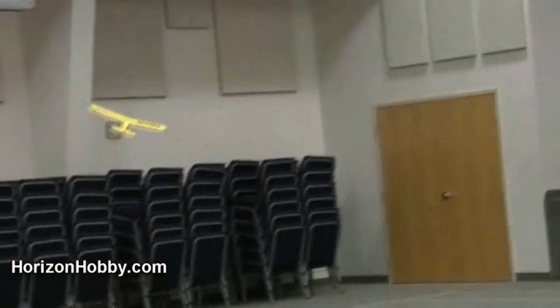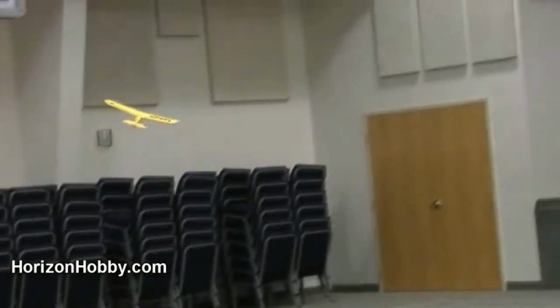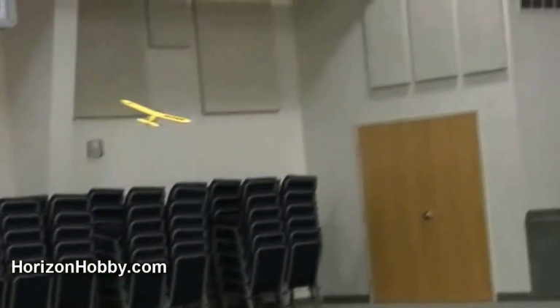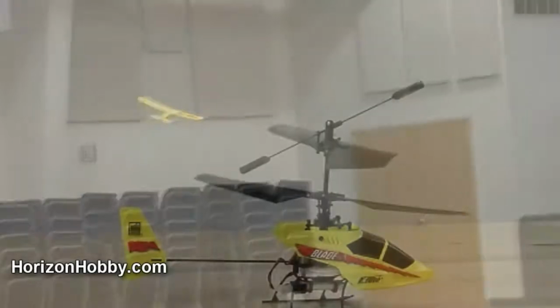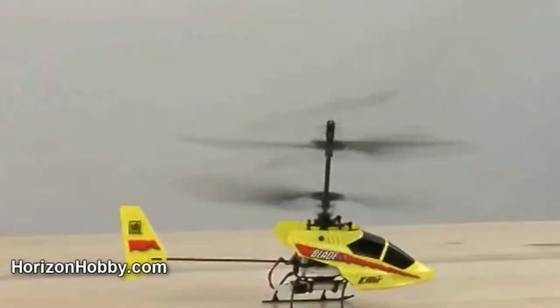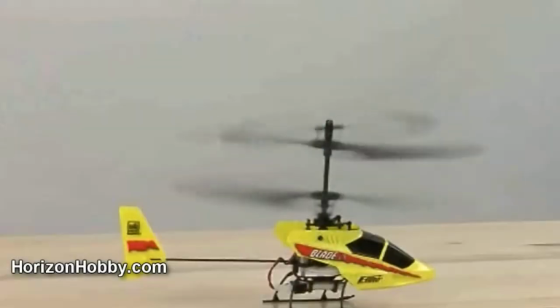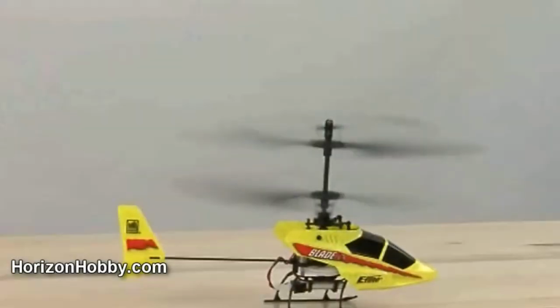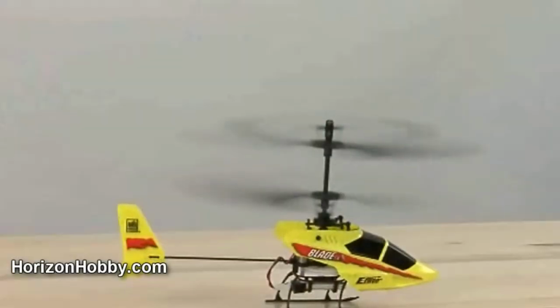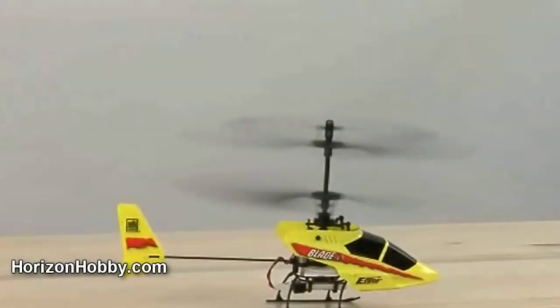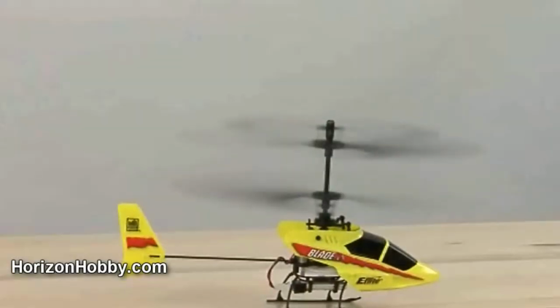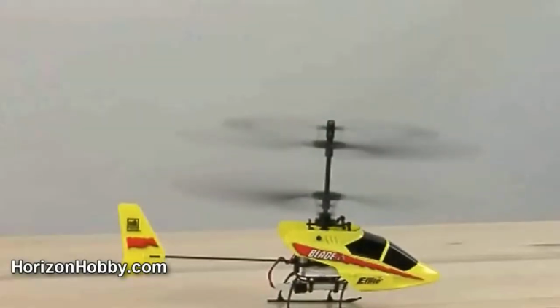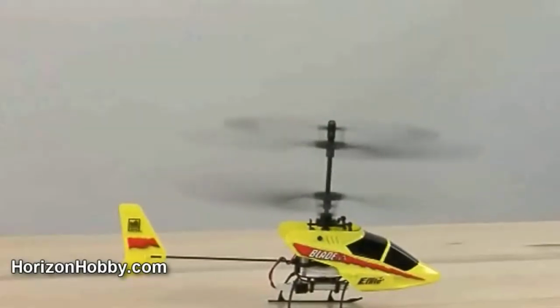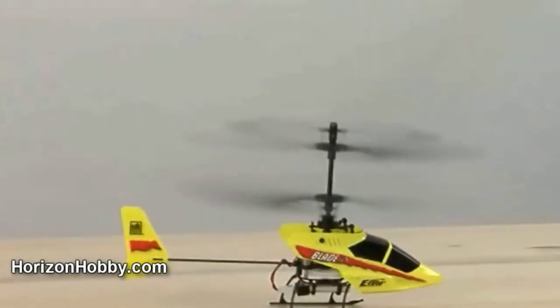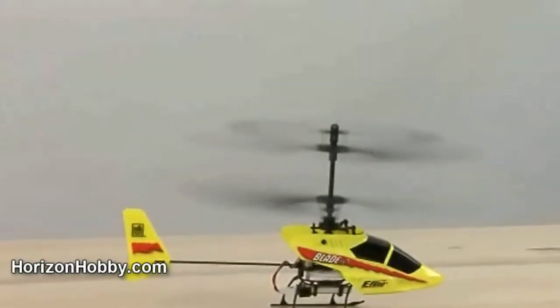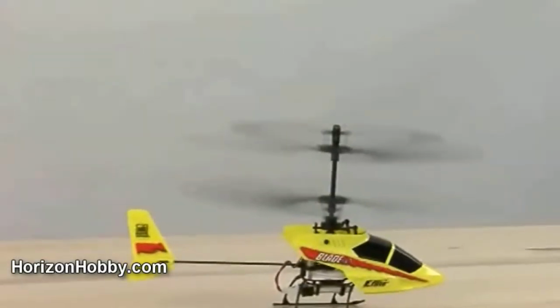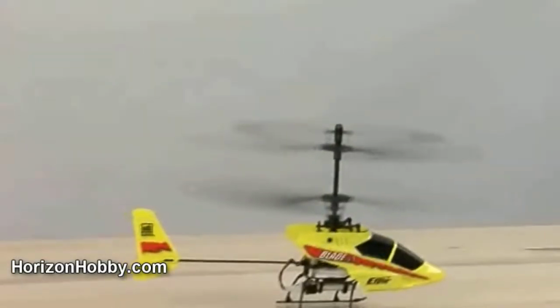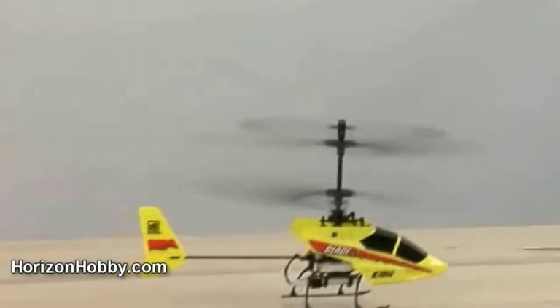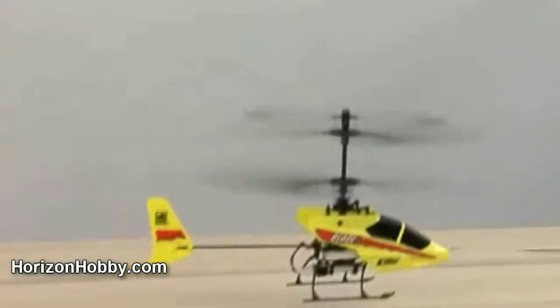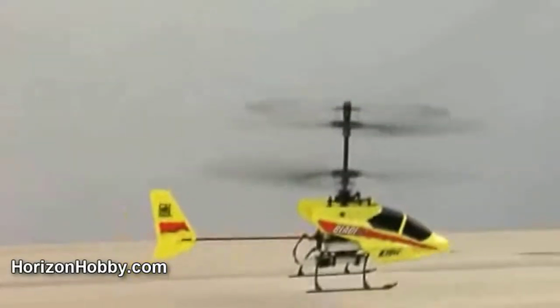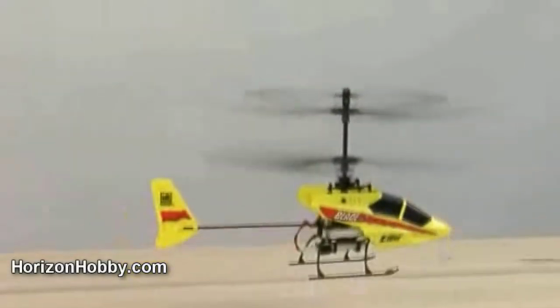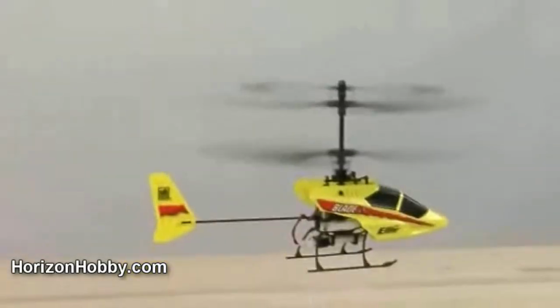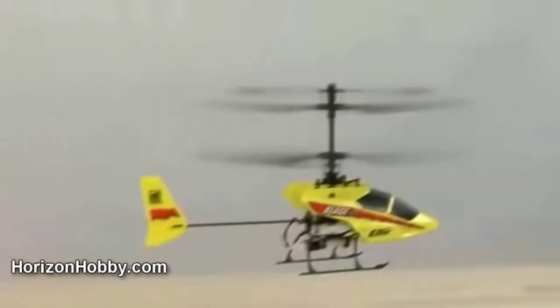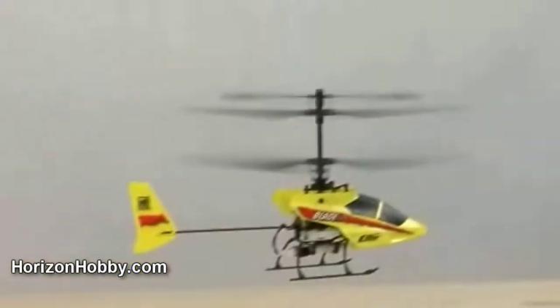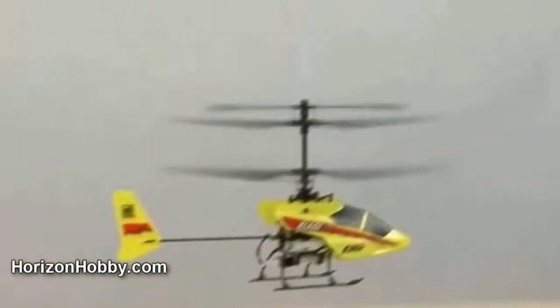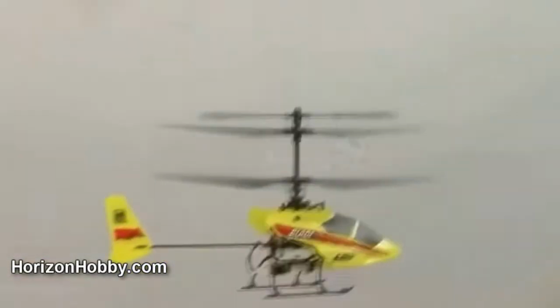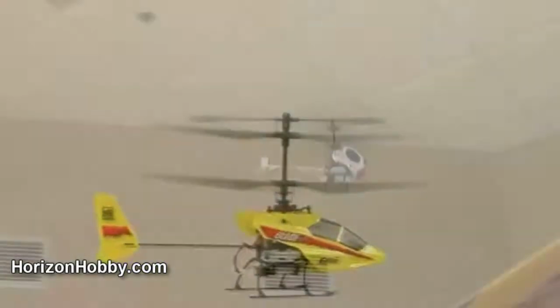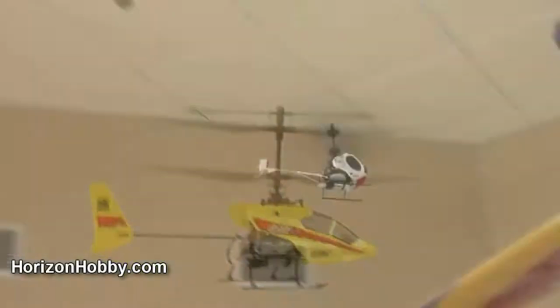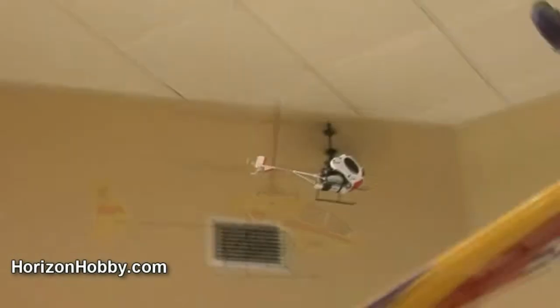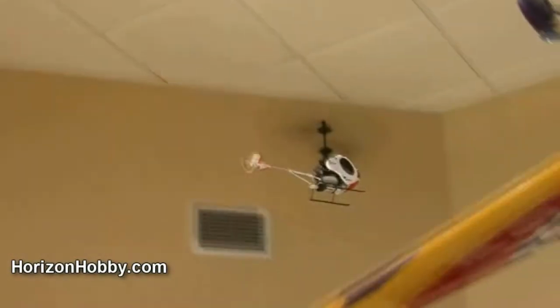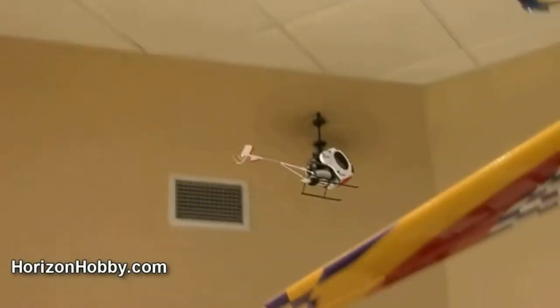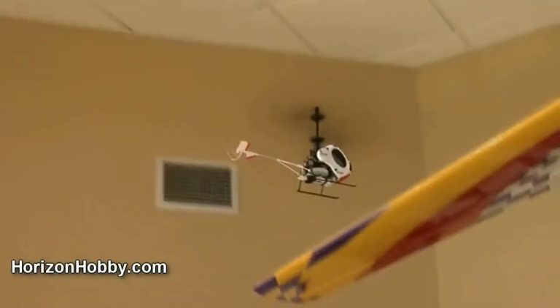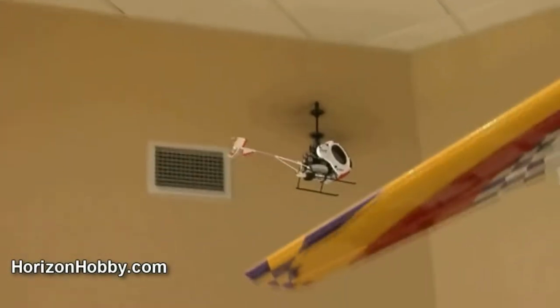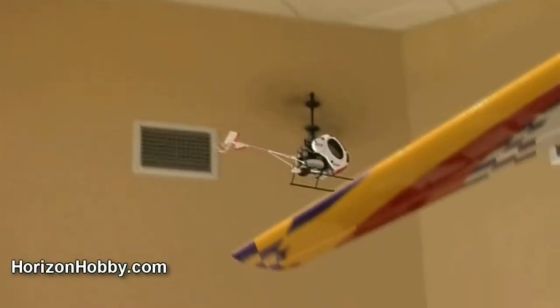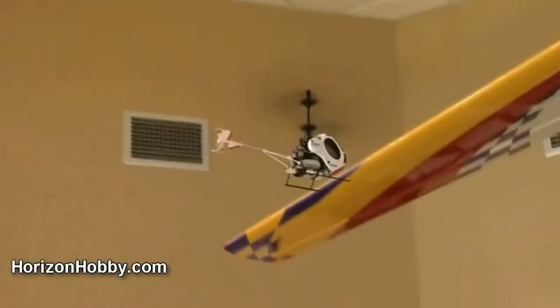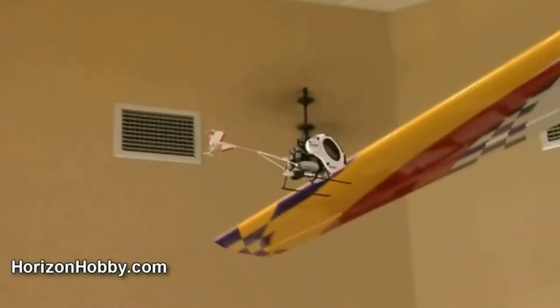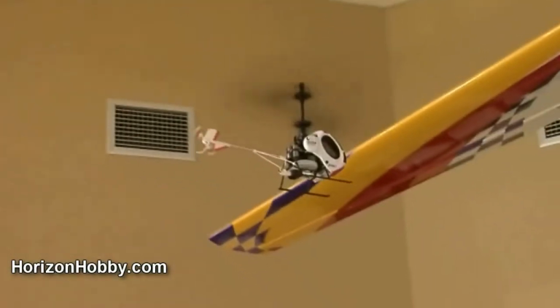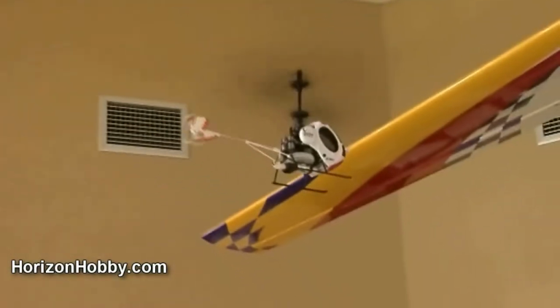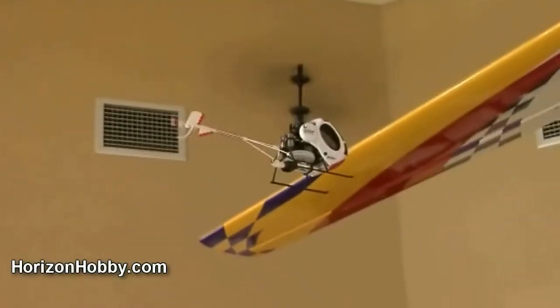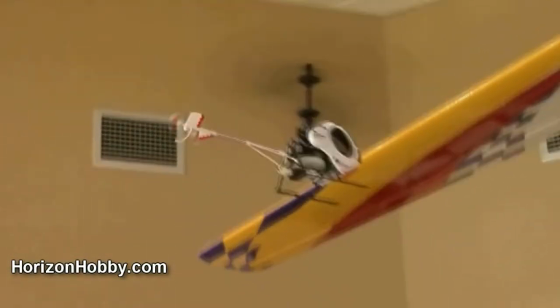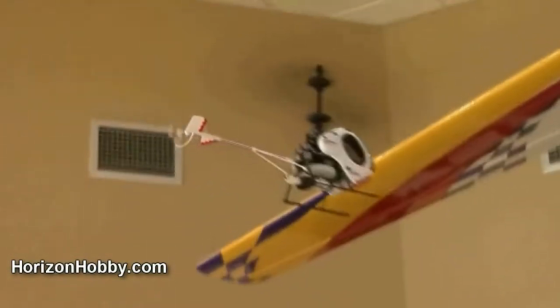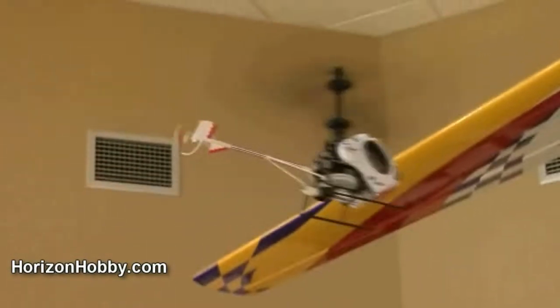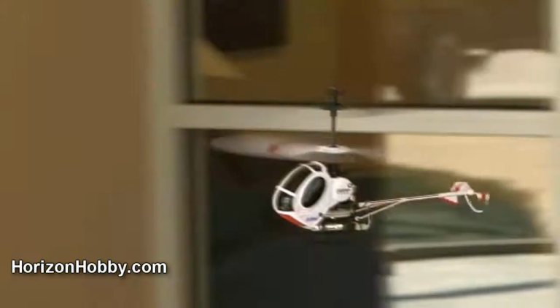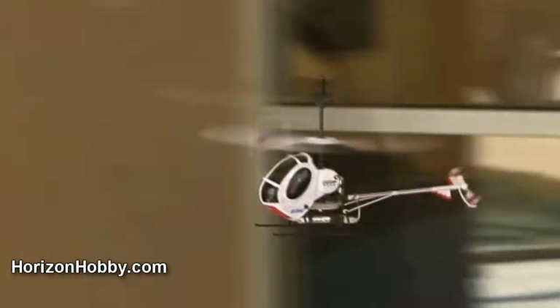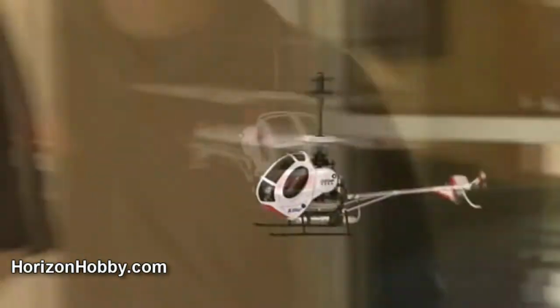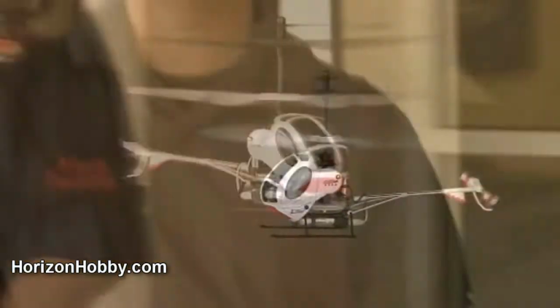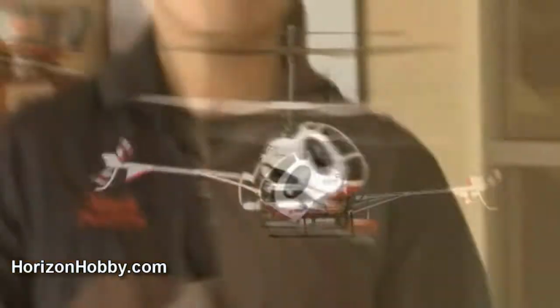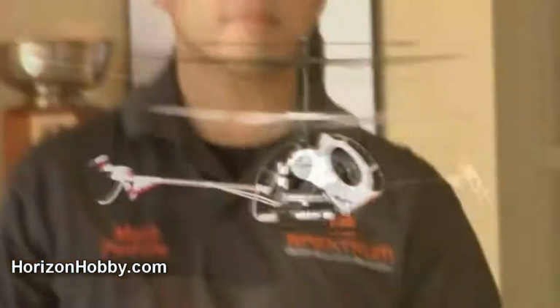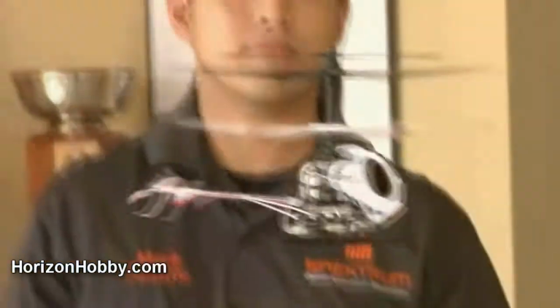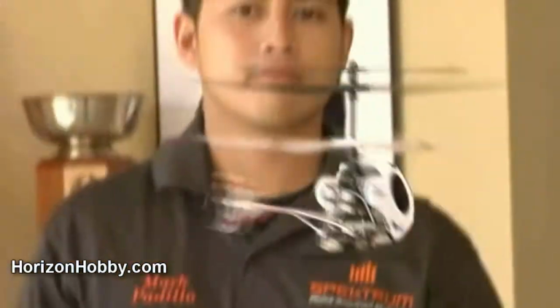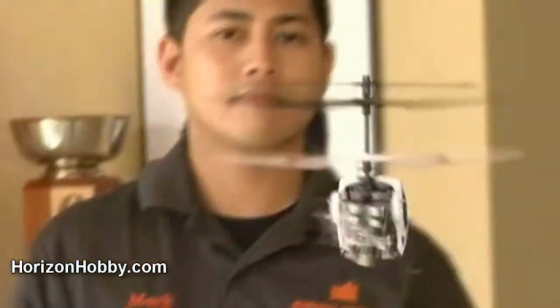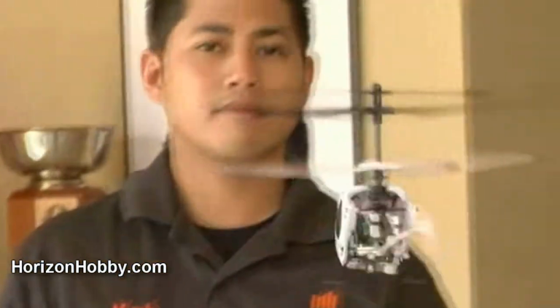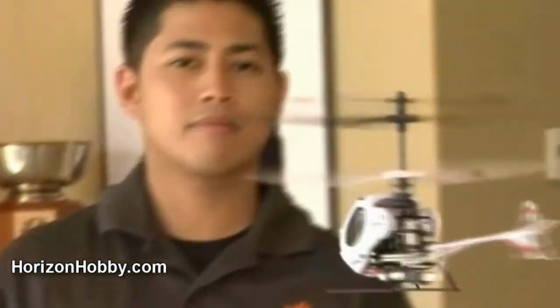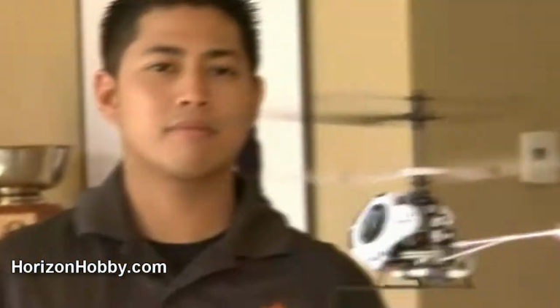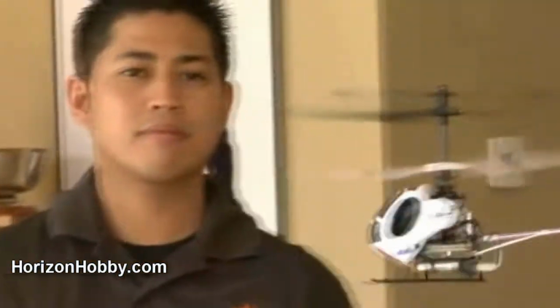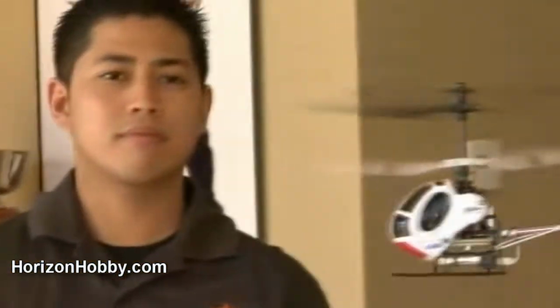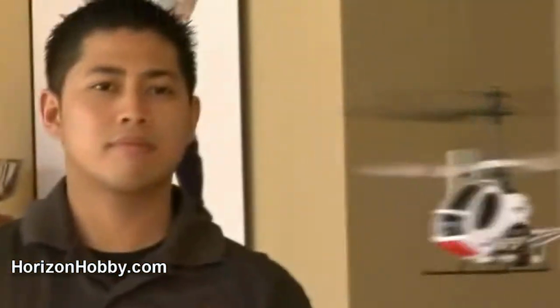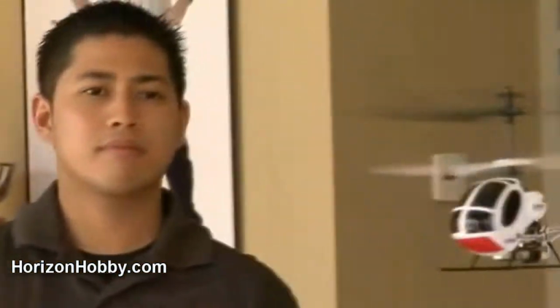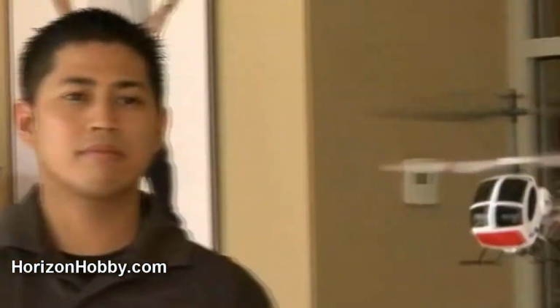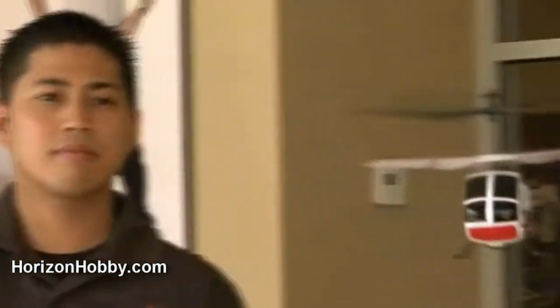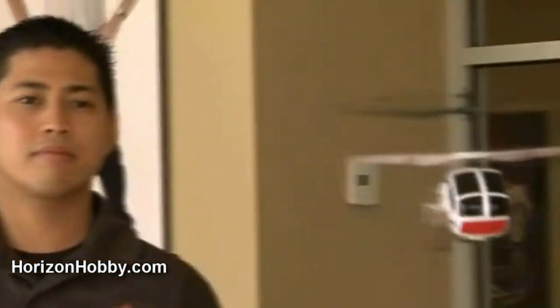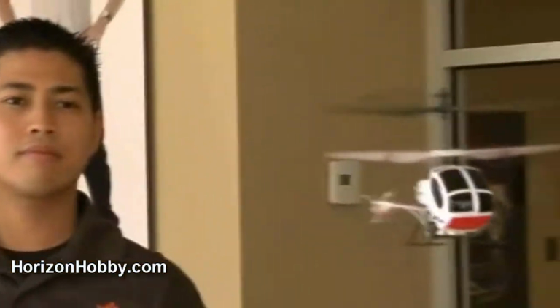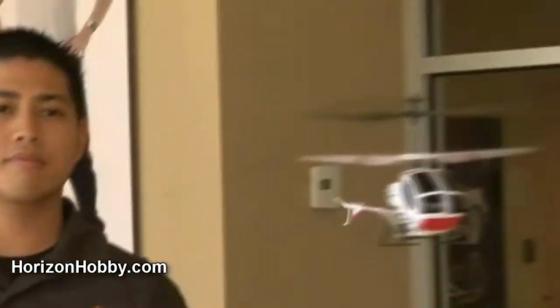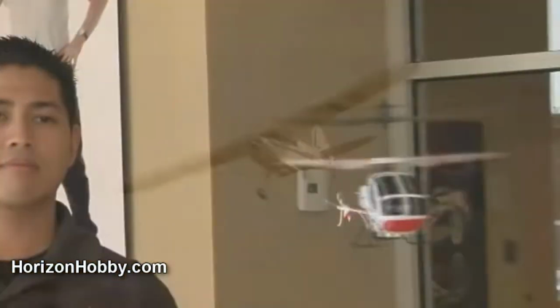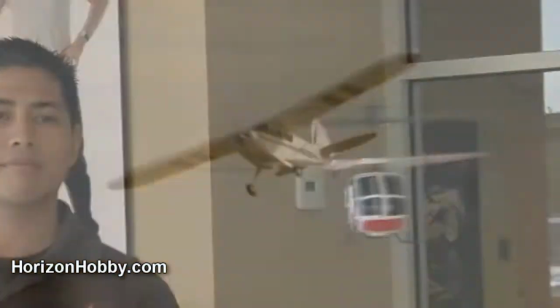If your loved one's head spins with the thought of helicopters, then E-Flight's MCX series of helicopters are just the thing.